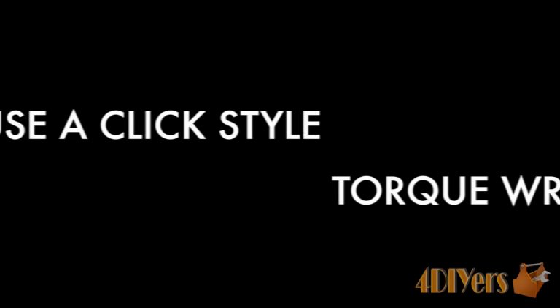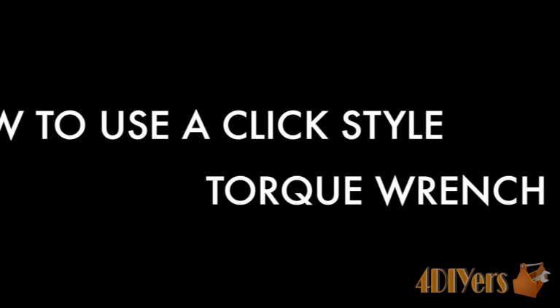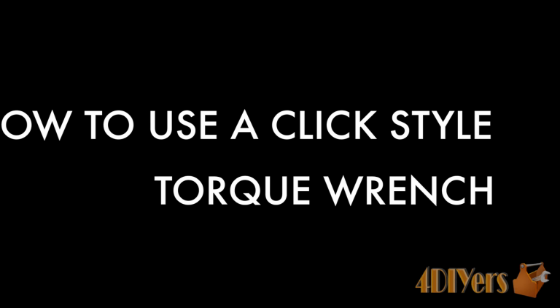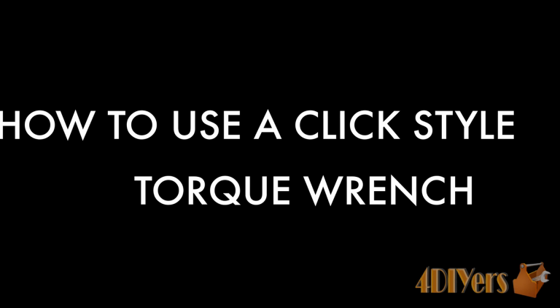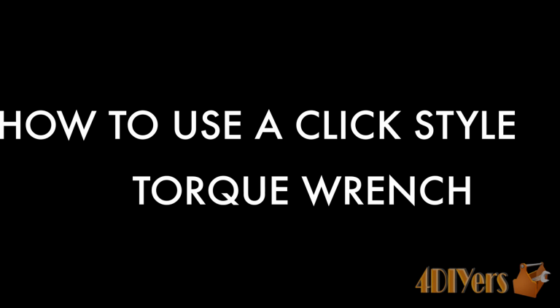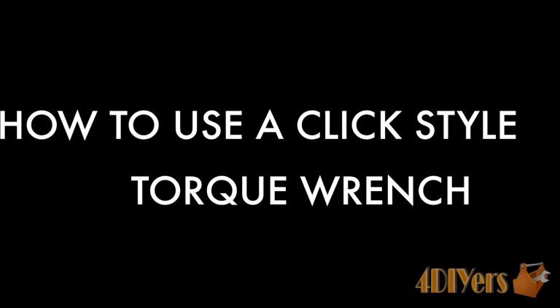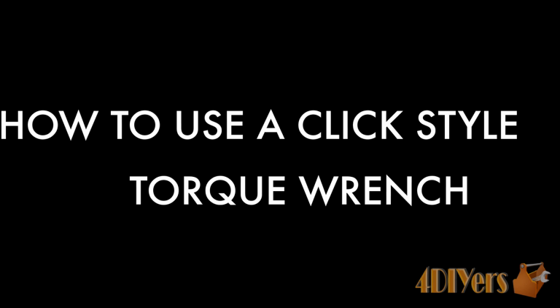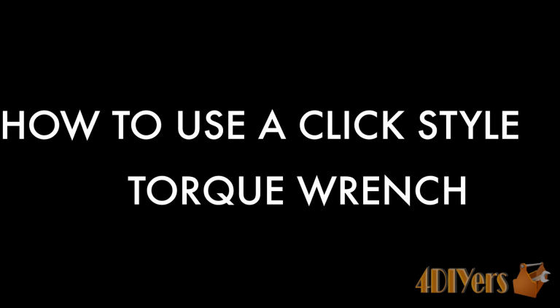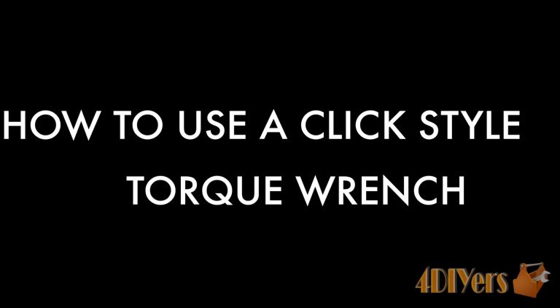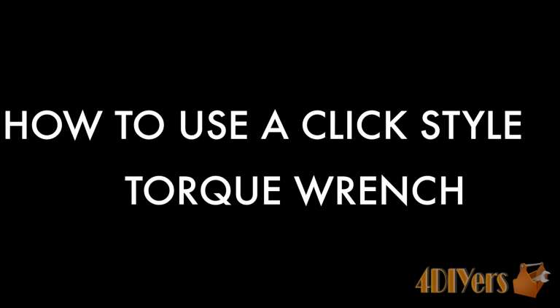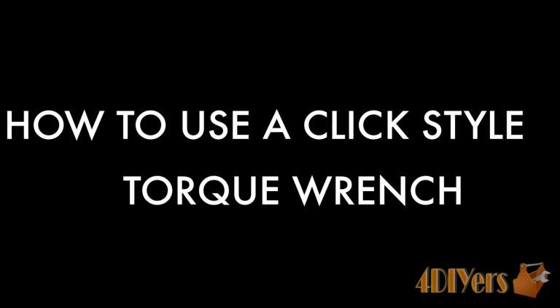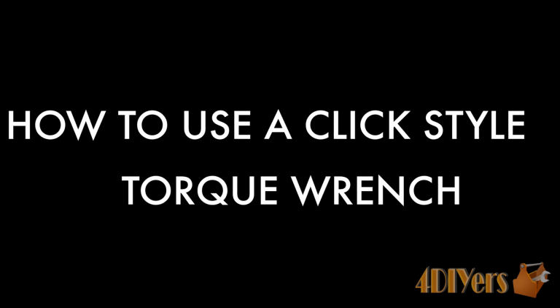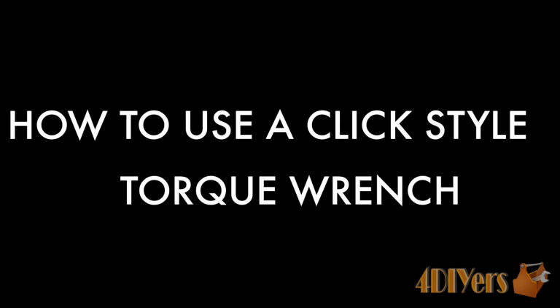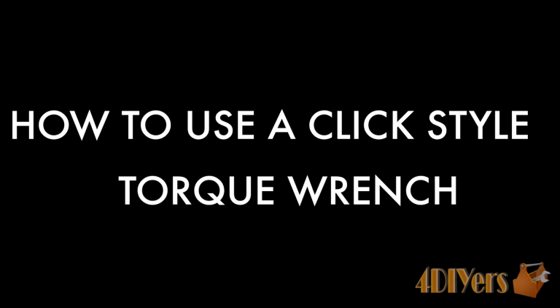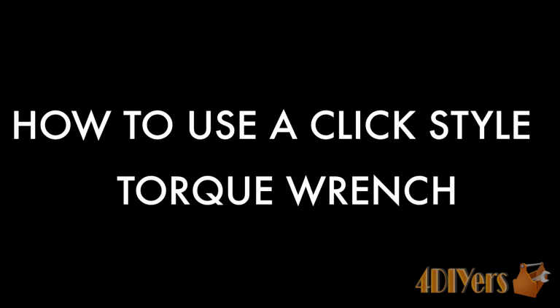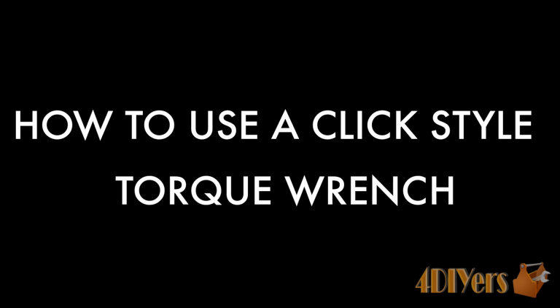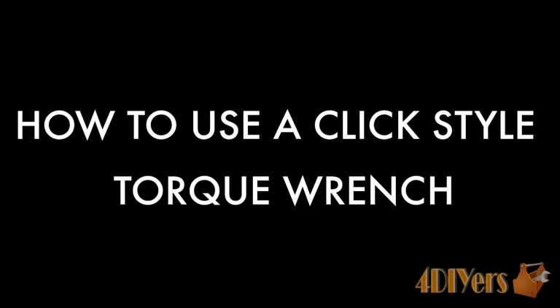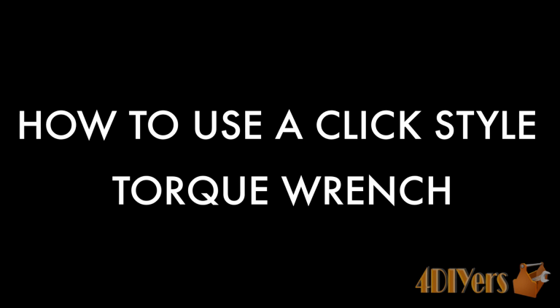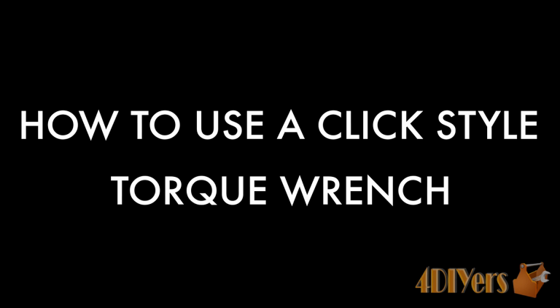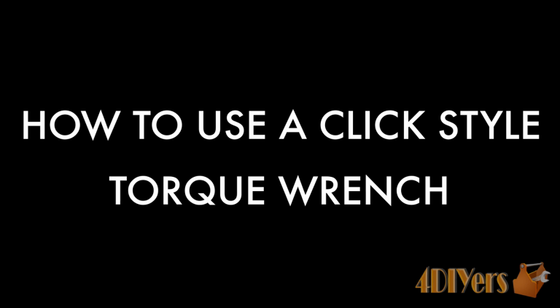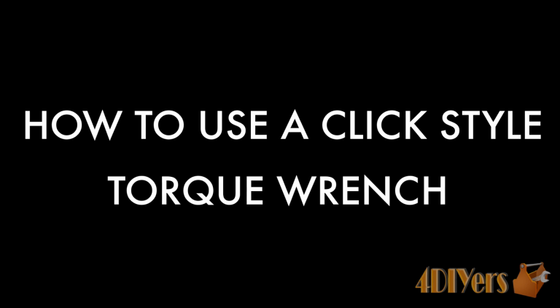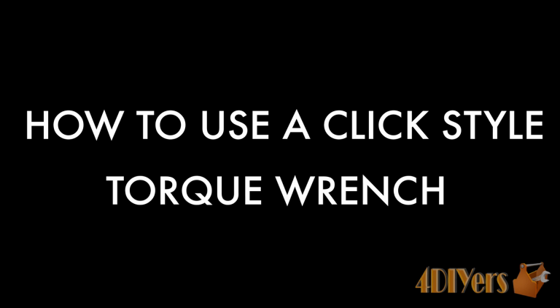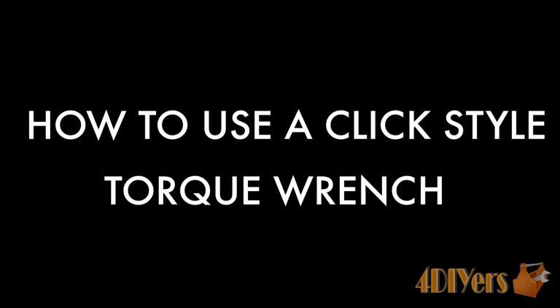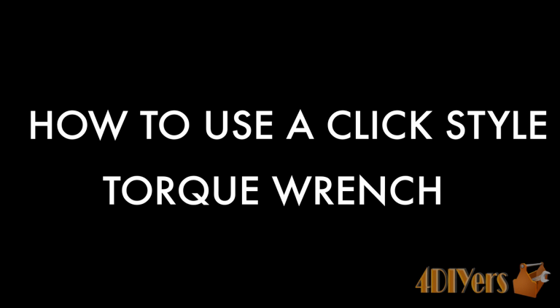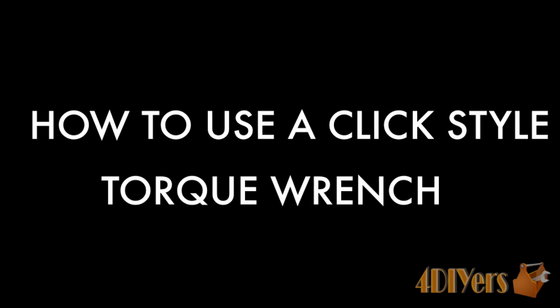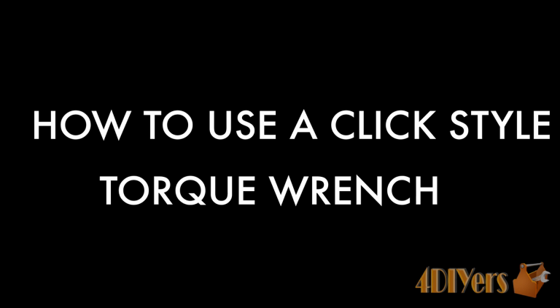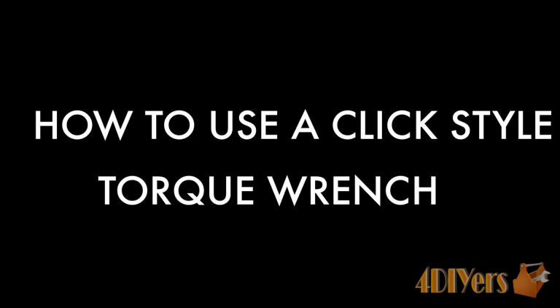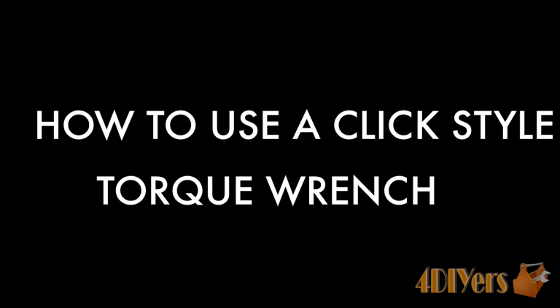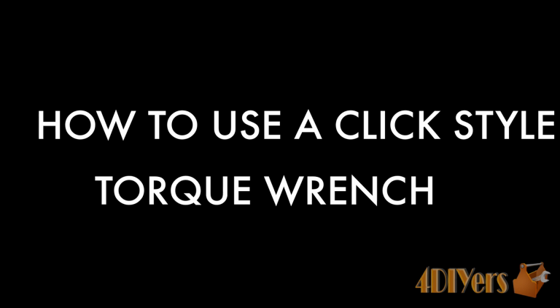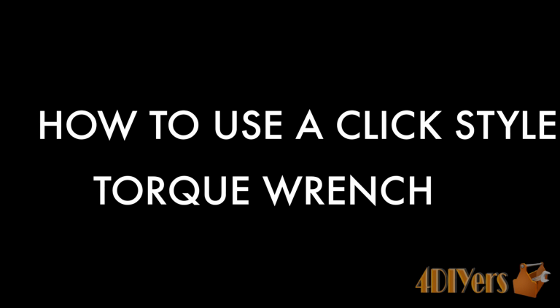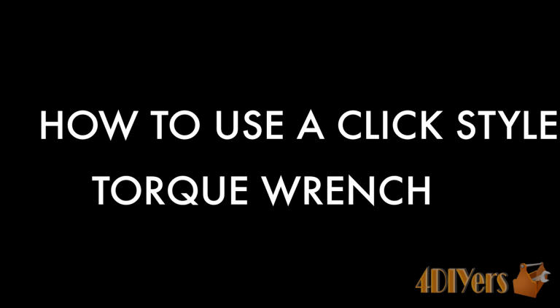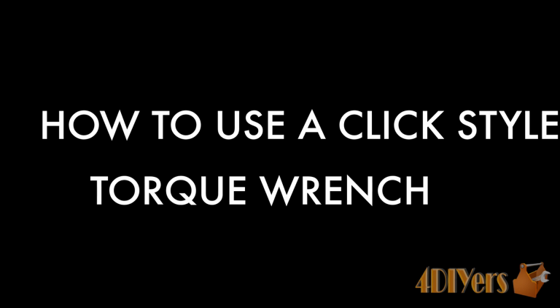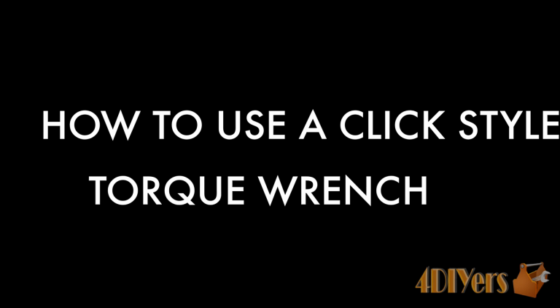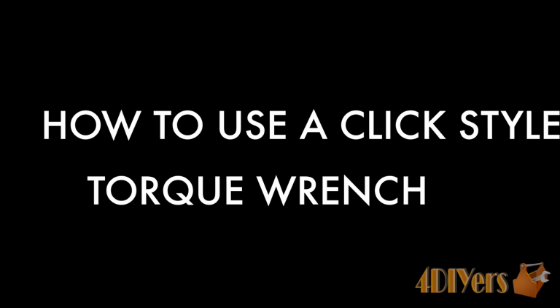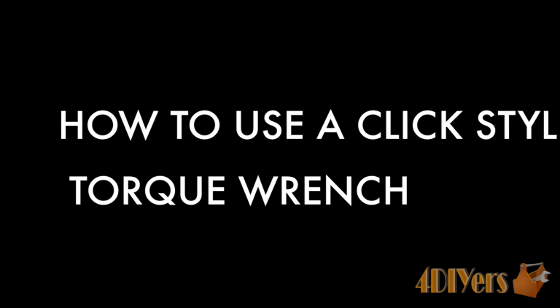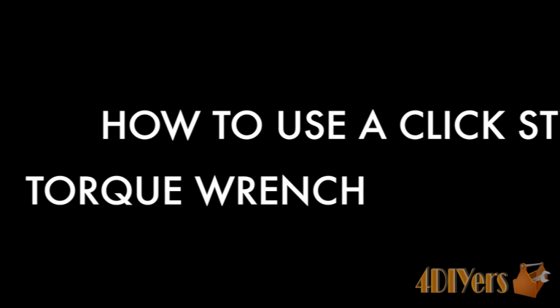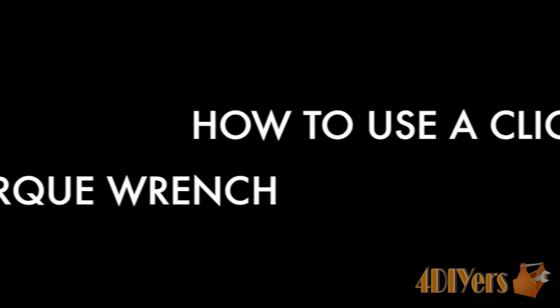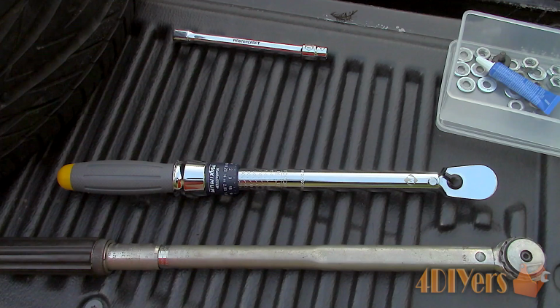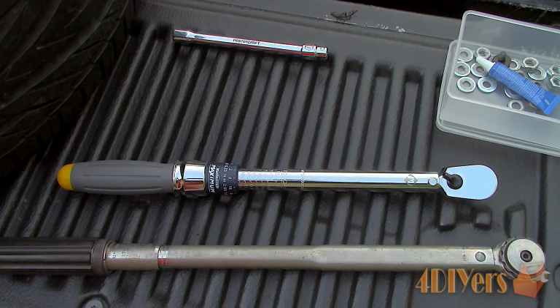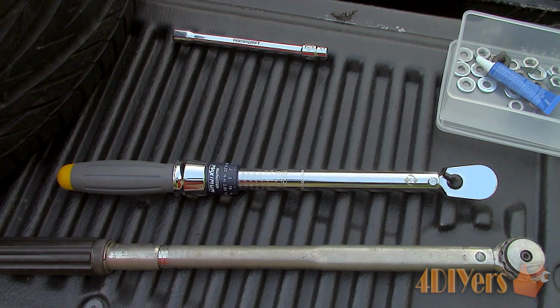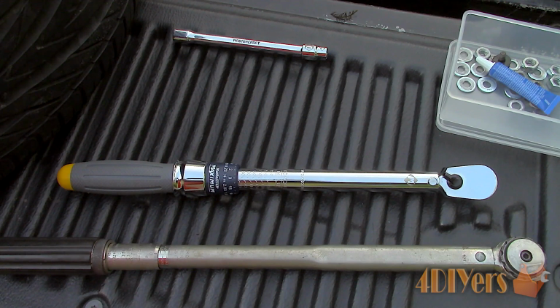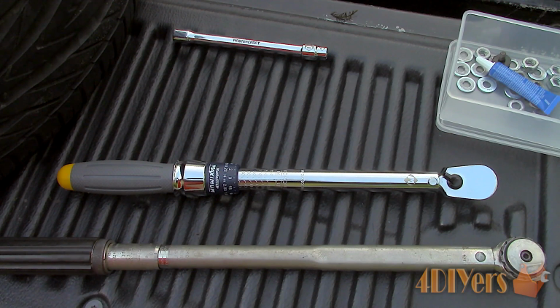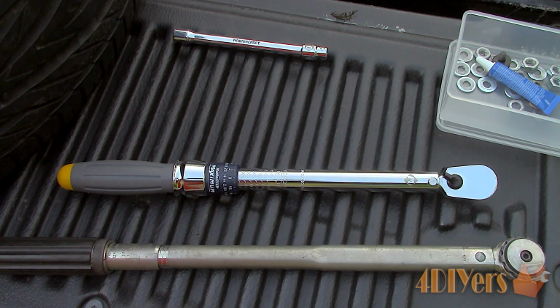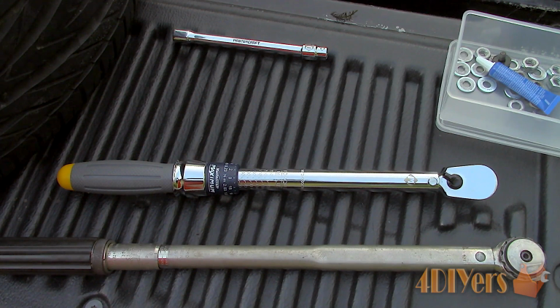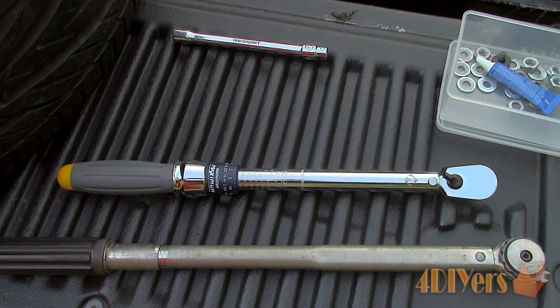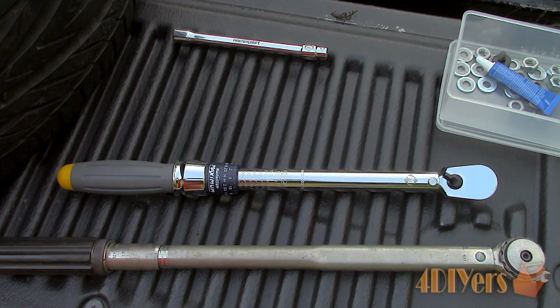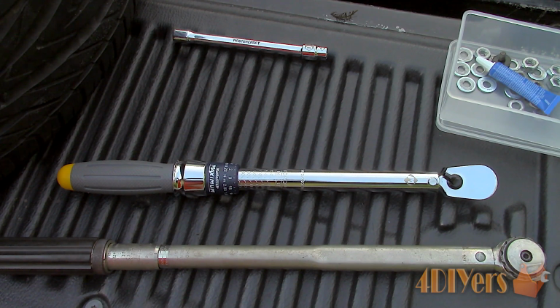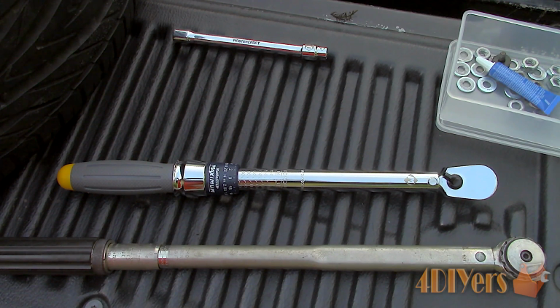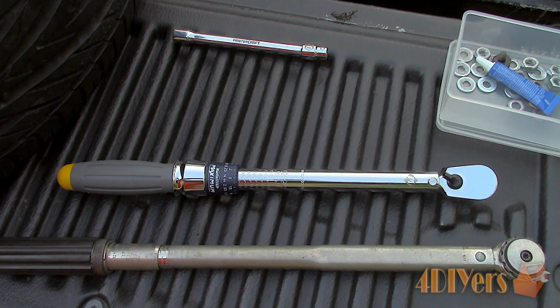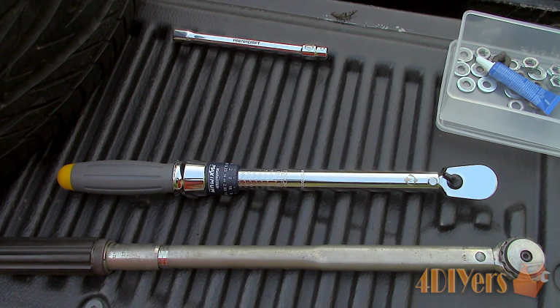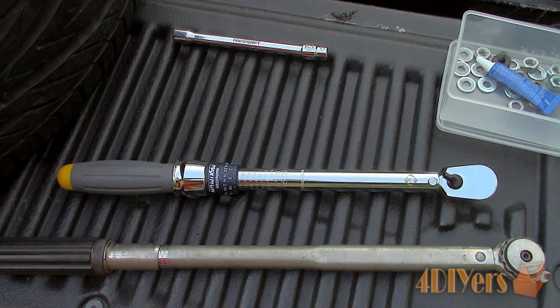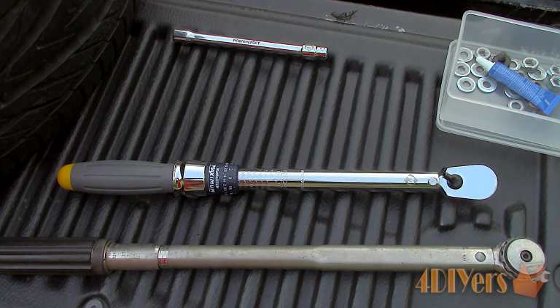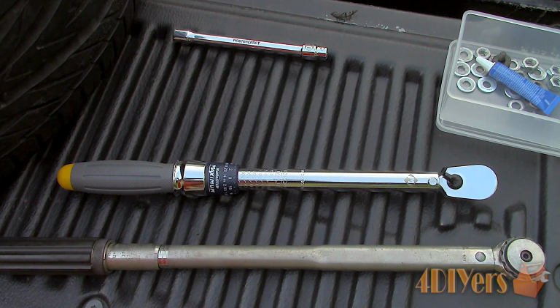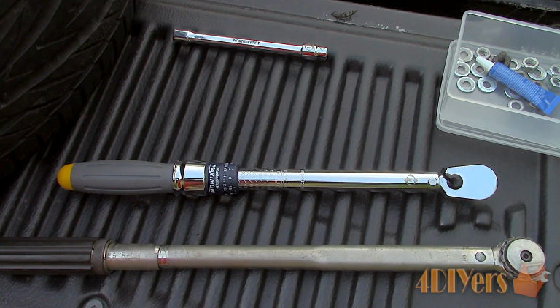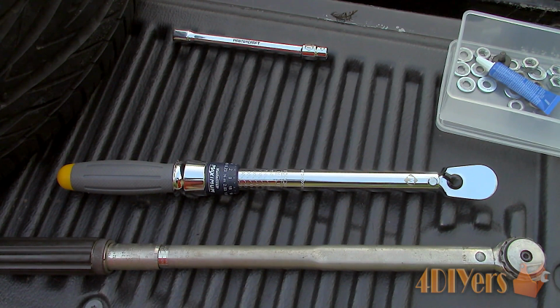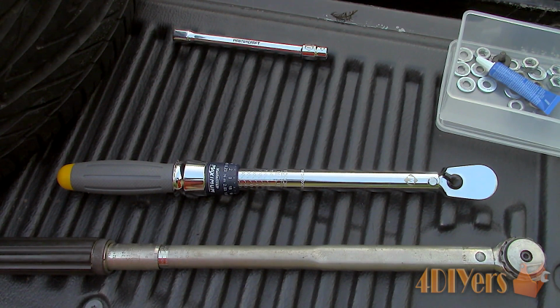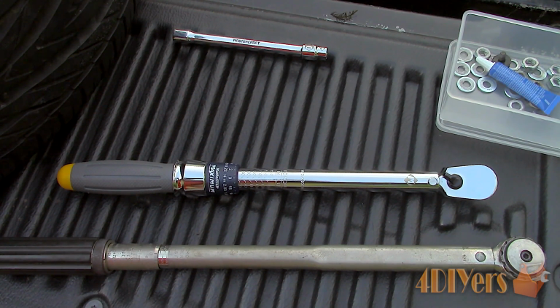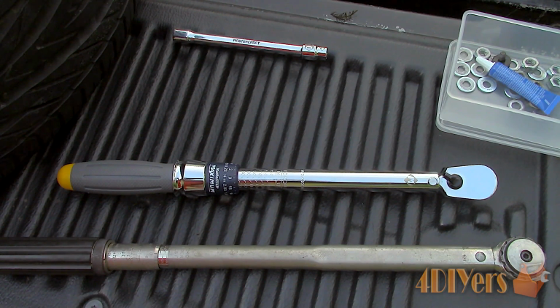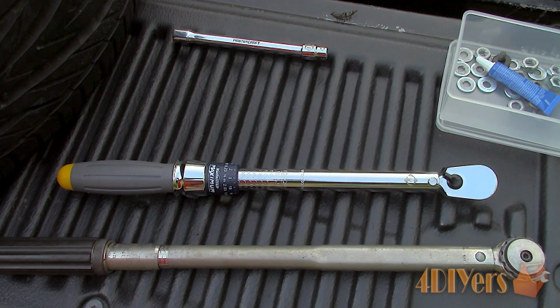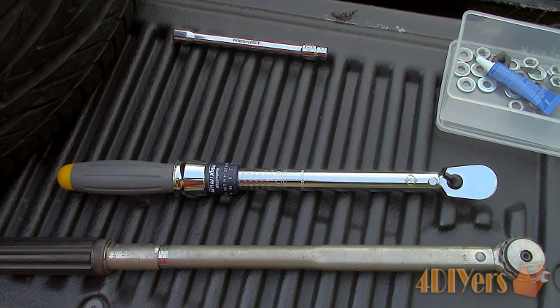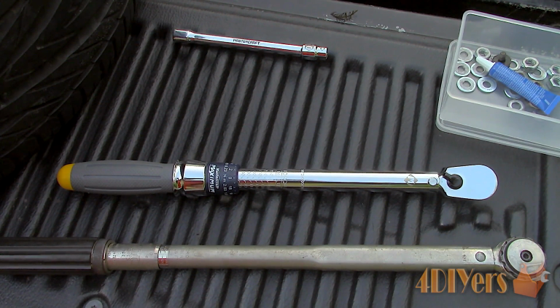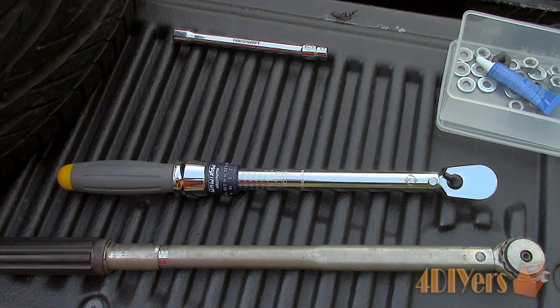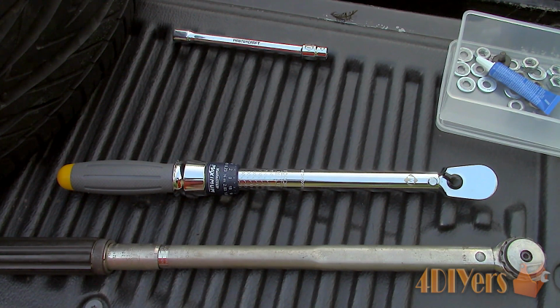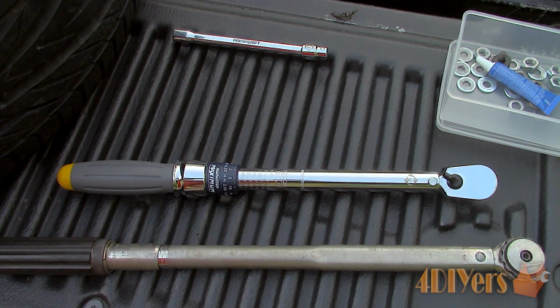Hello viewers, FordDIYers here with another tutorial video for everyone. In this particular video I'll be doing a demonstration on how to use a torque wrench.